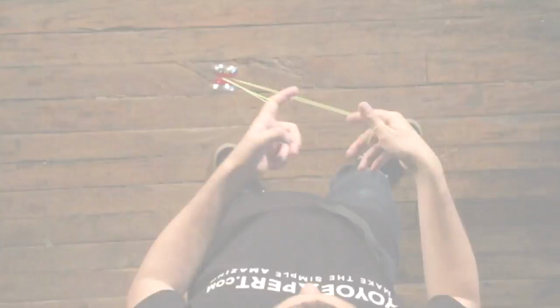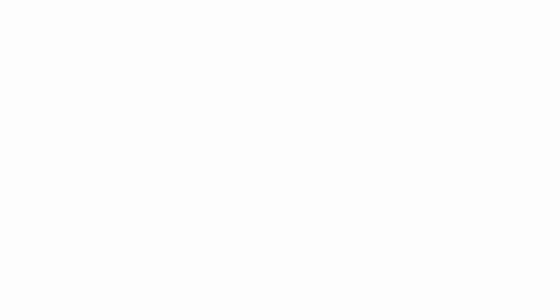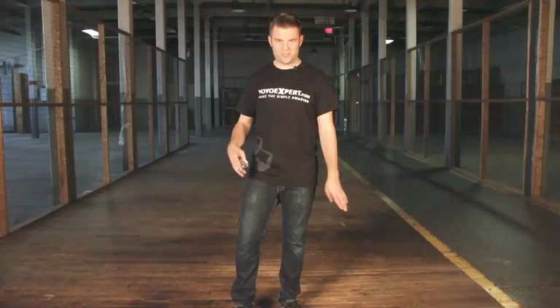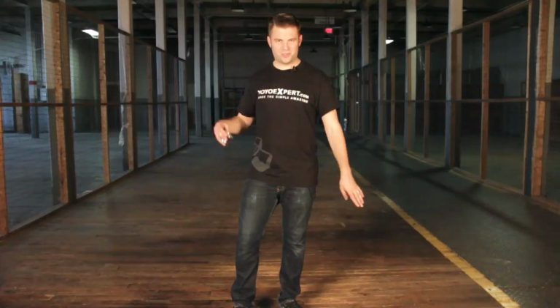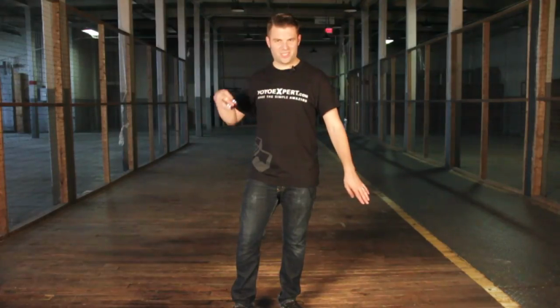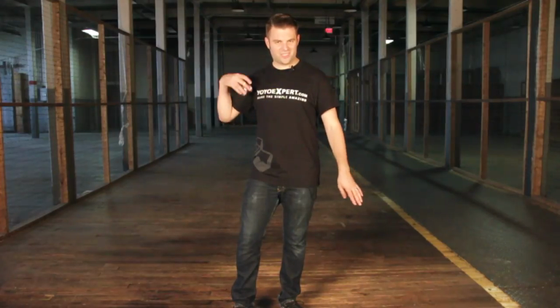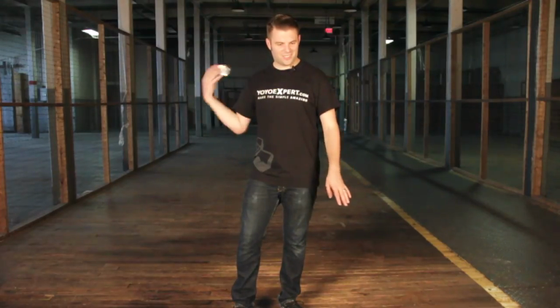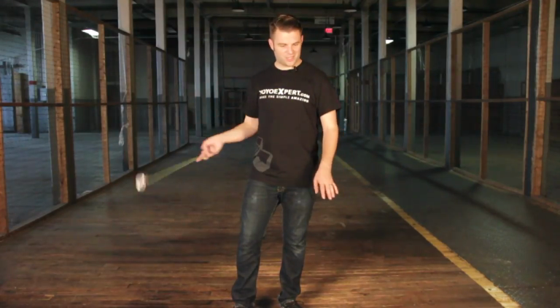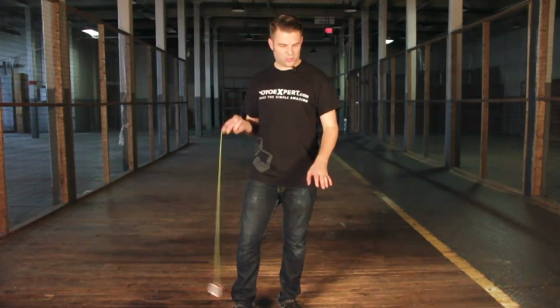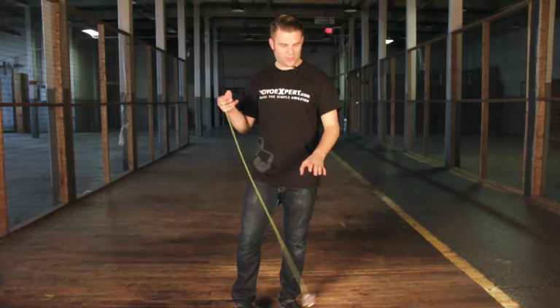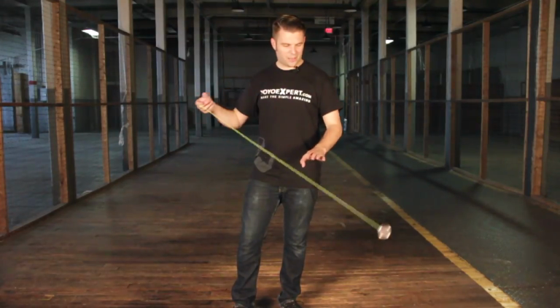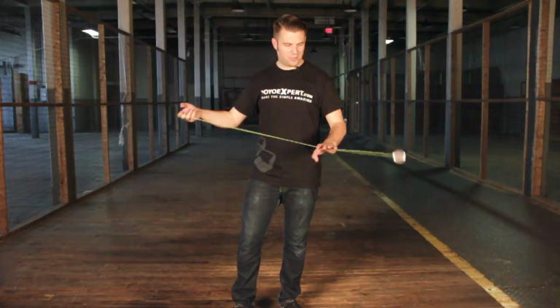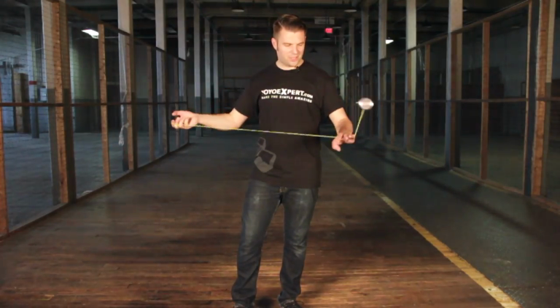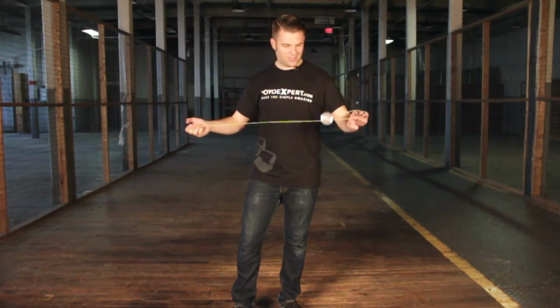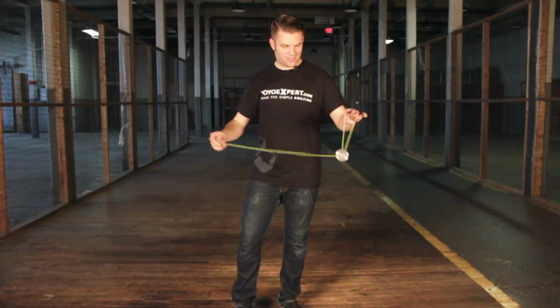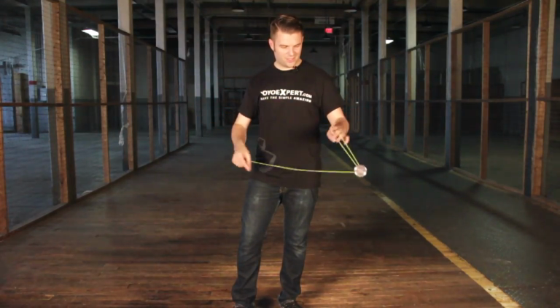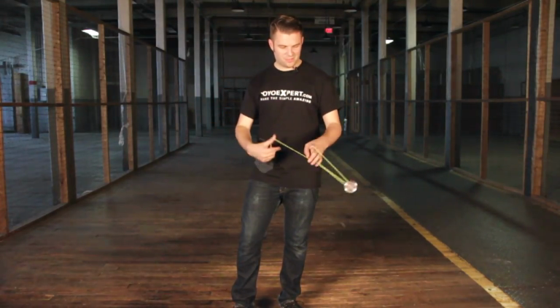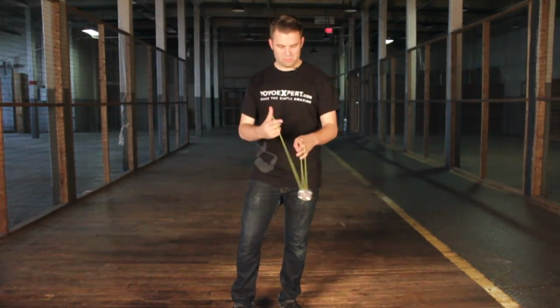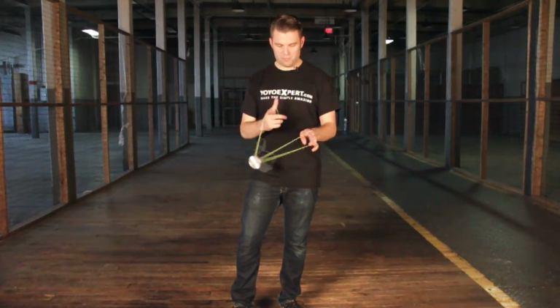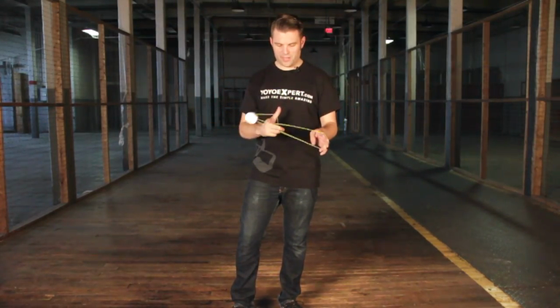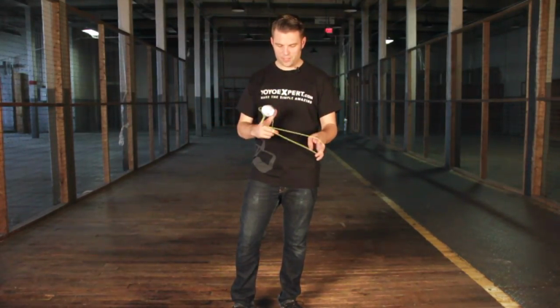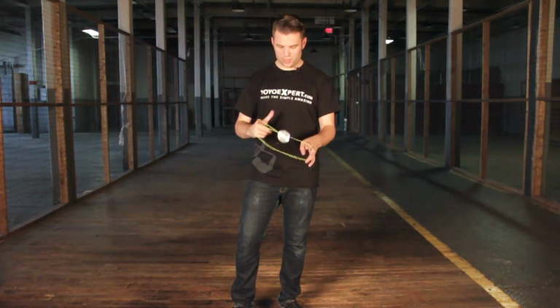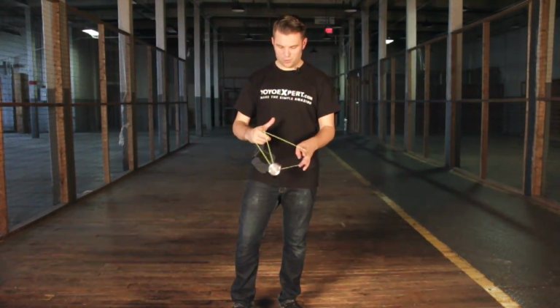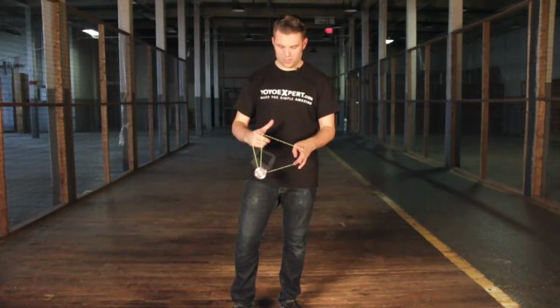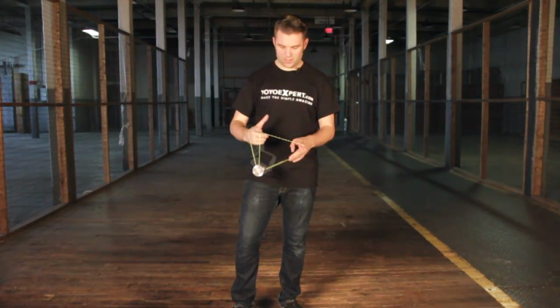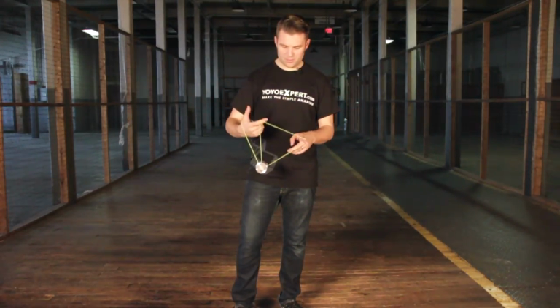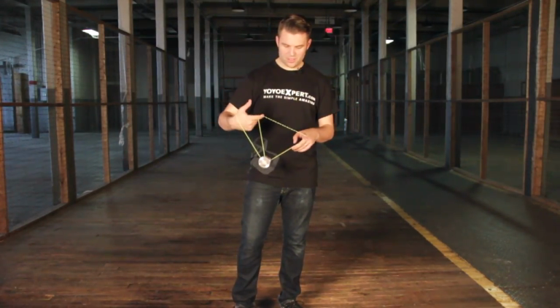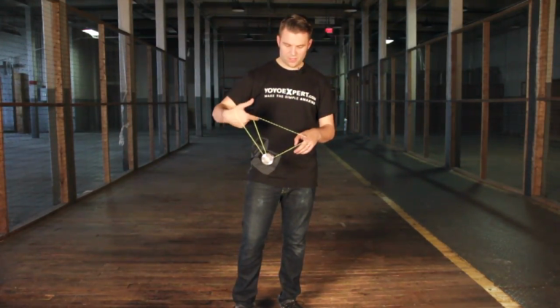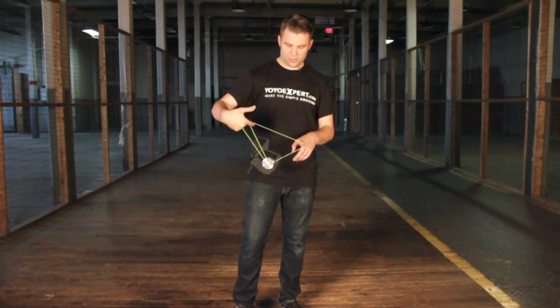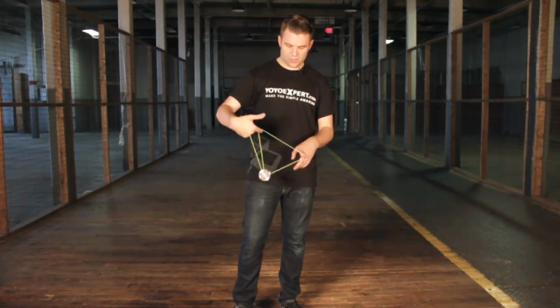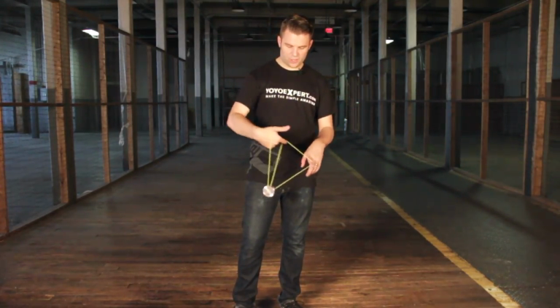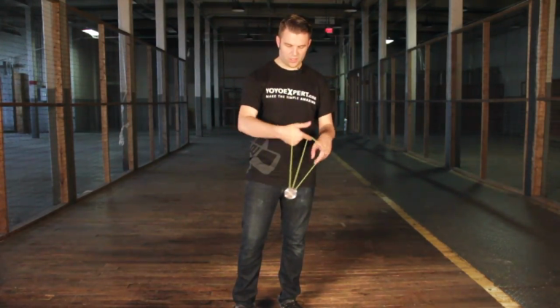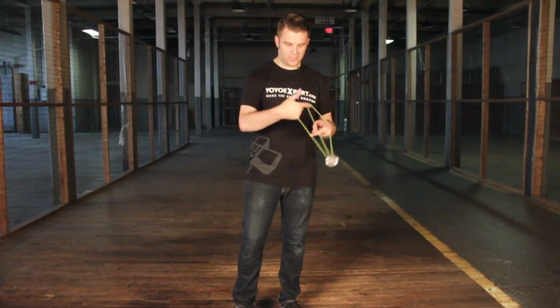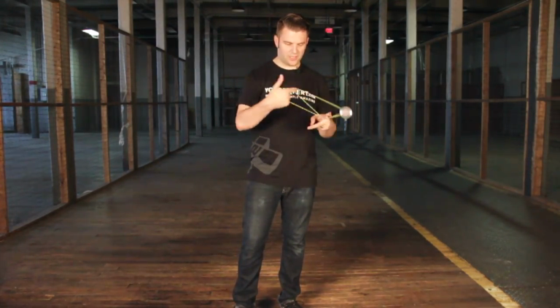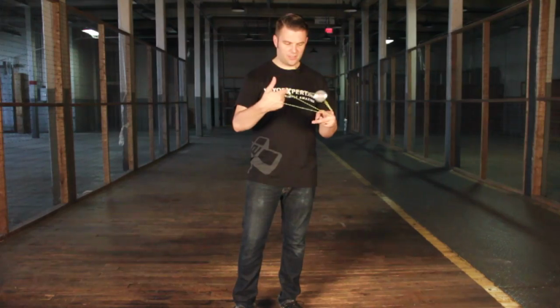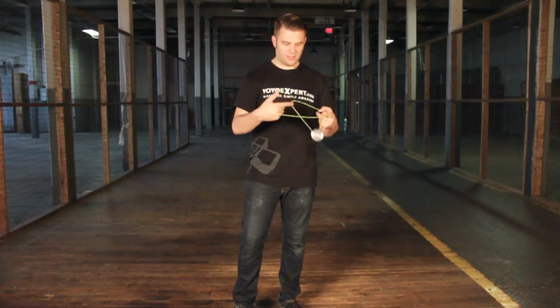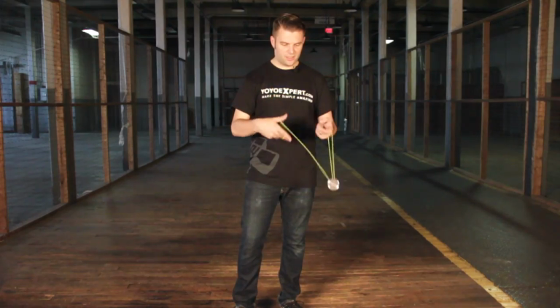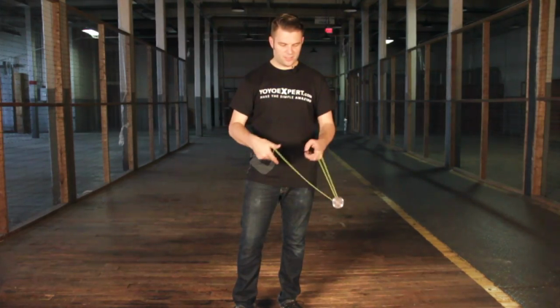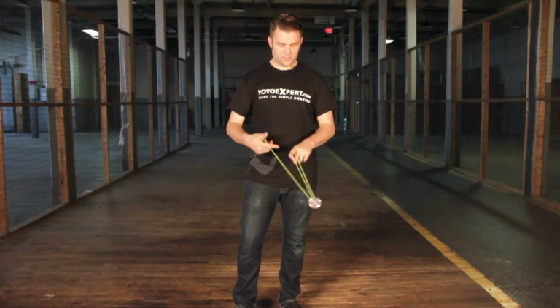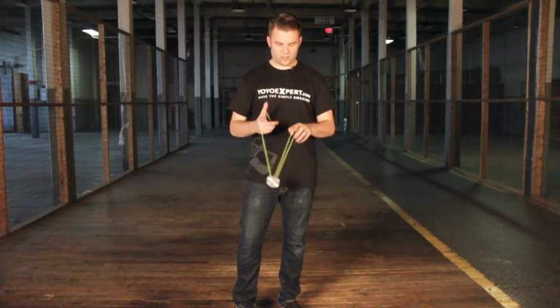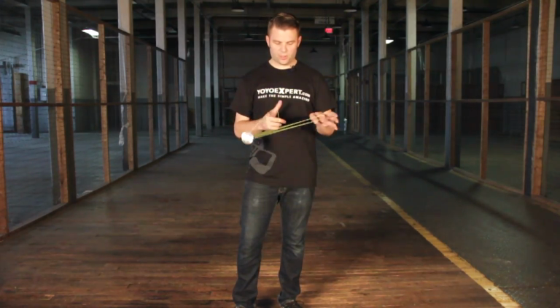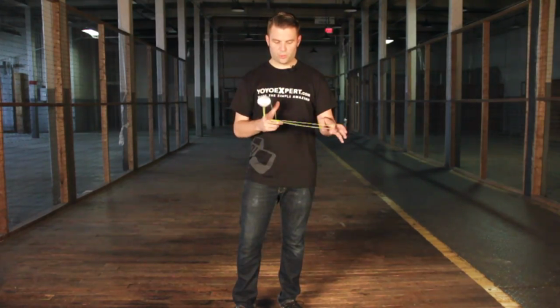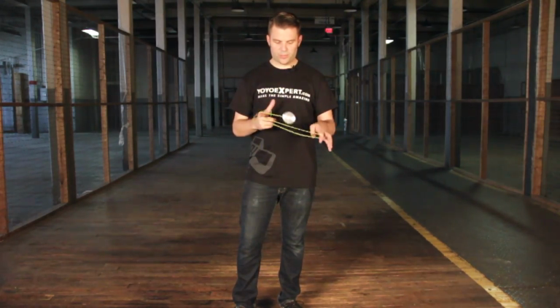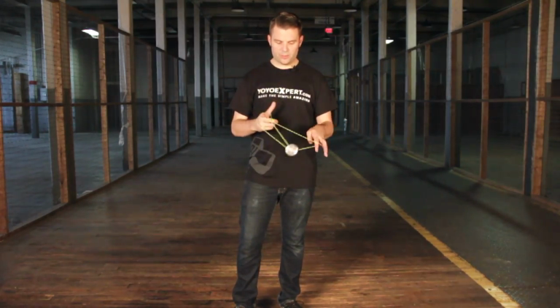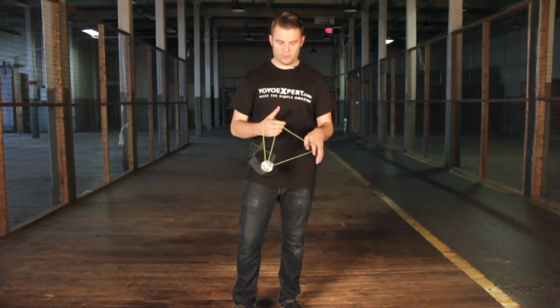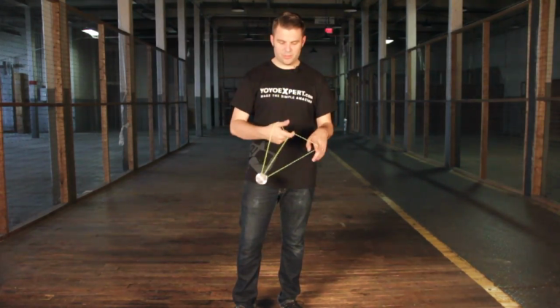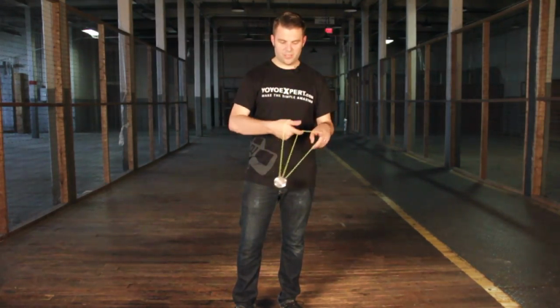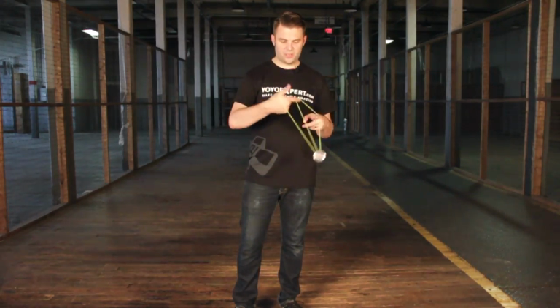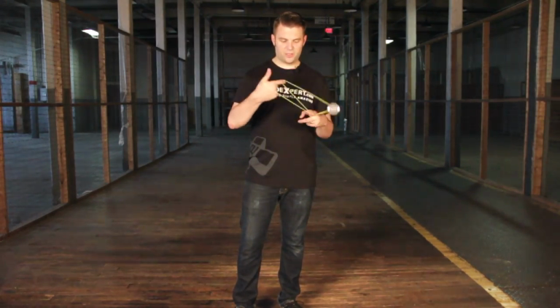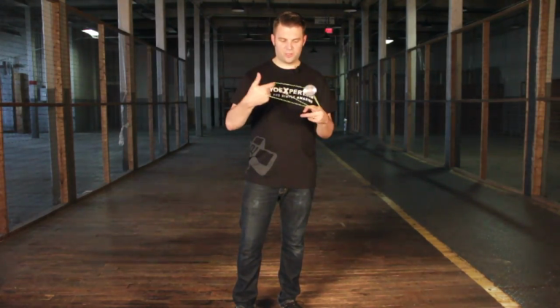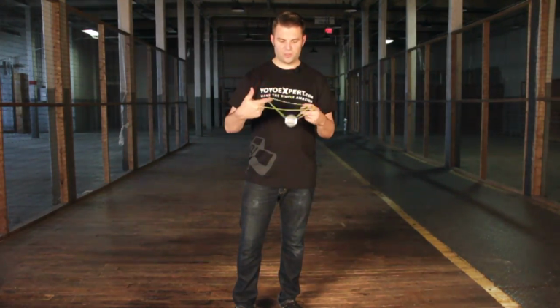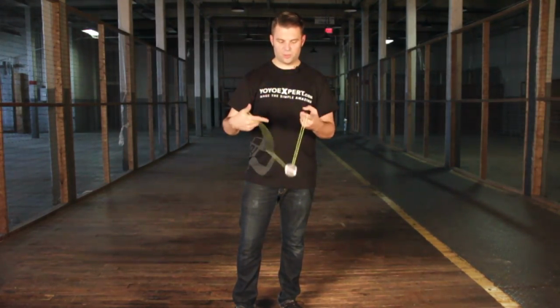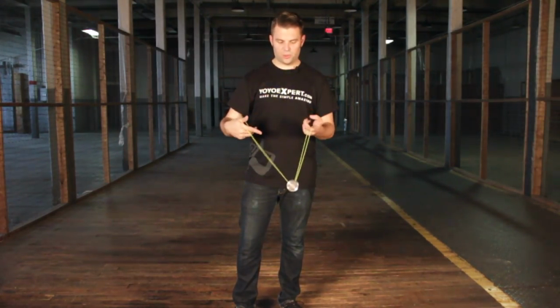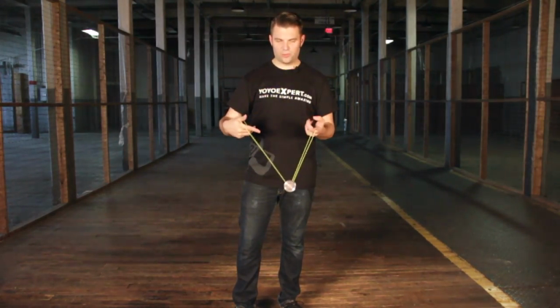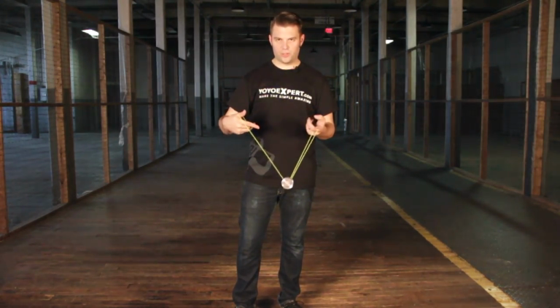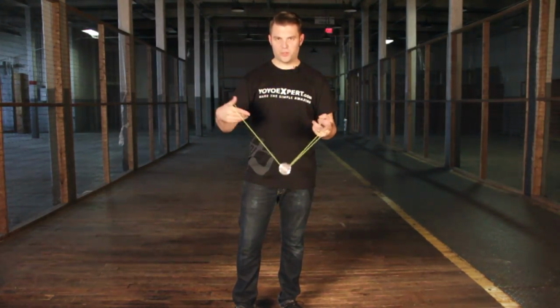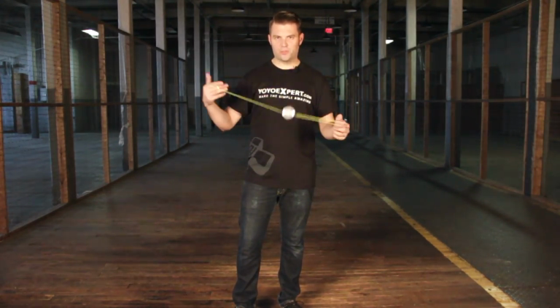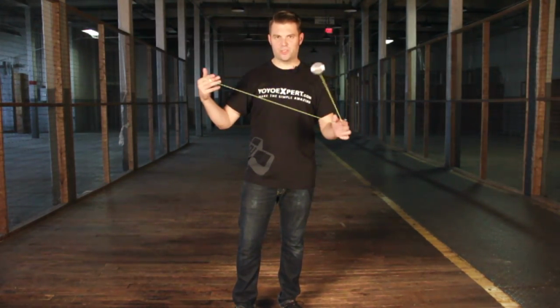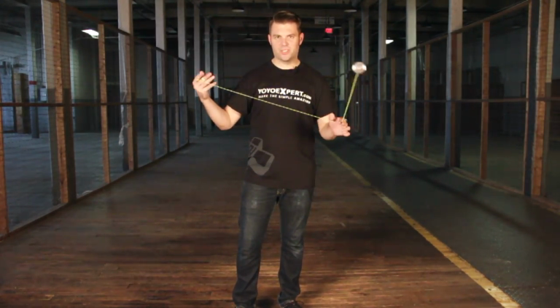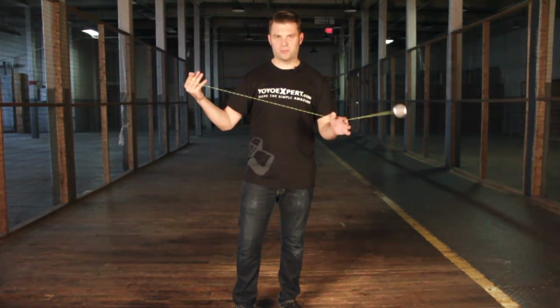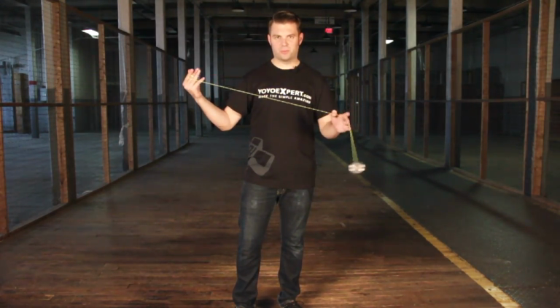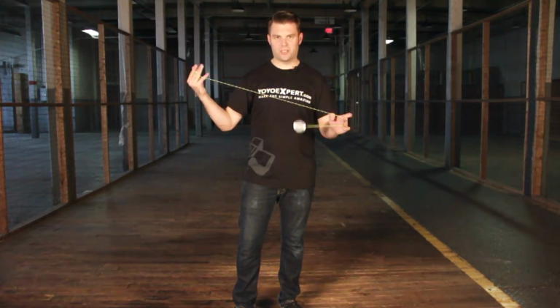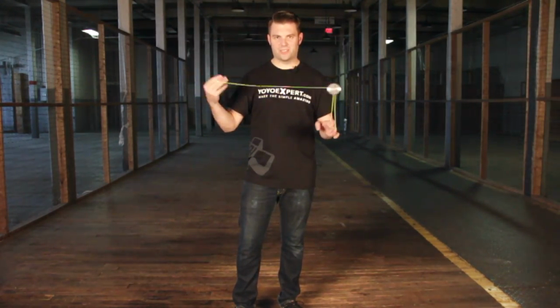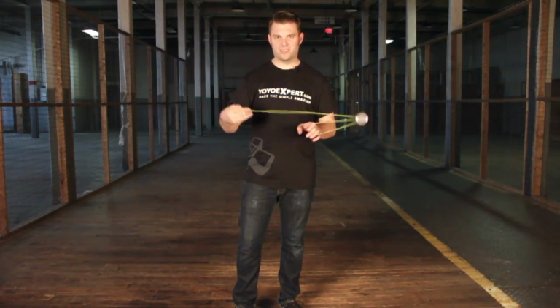So again, it's a trapeze, magic drop, turn in. This is a great repeater you can do over and over again with practice.